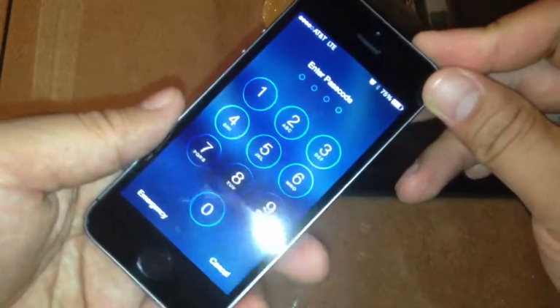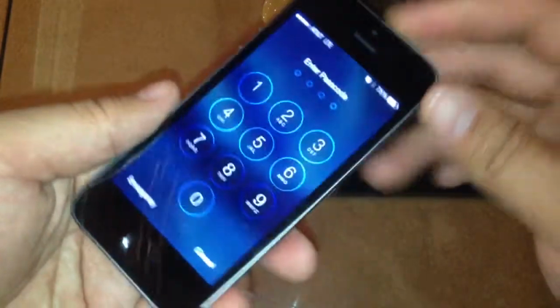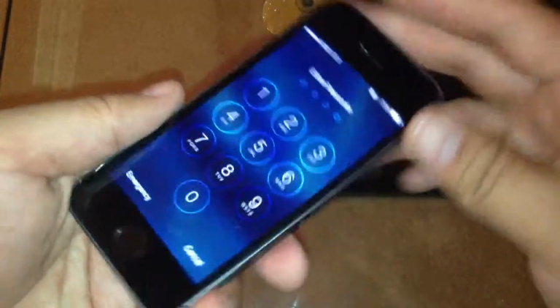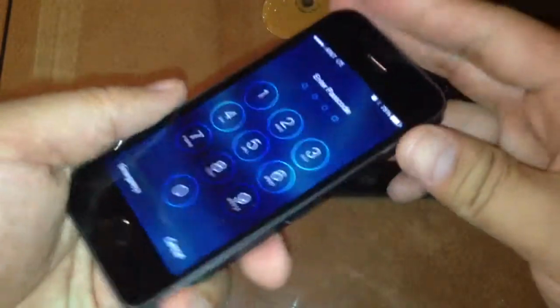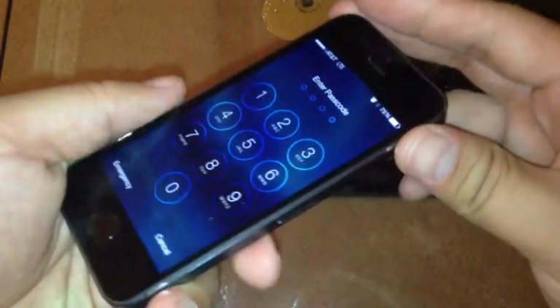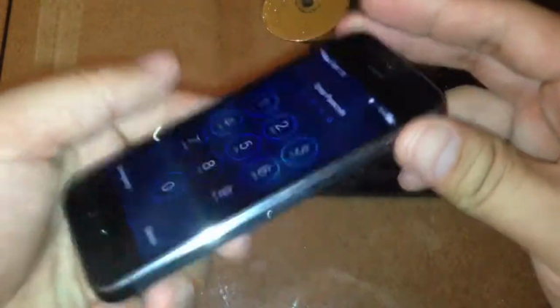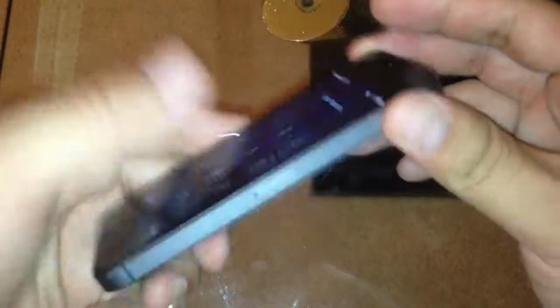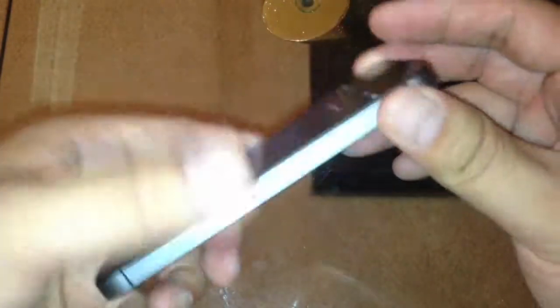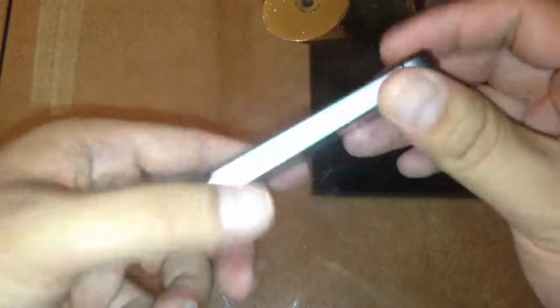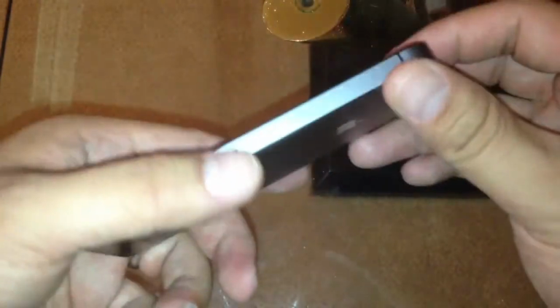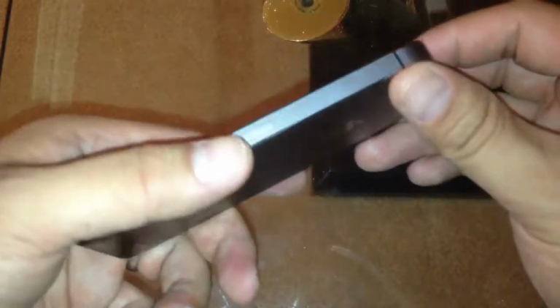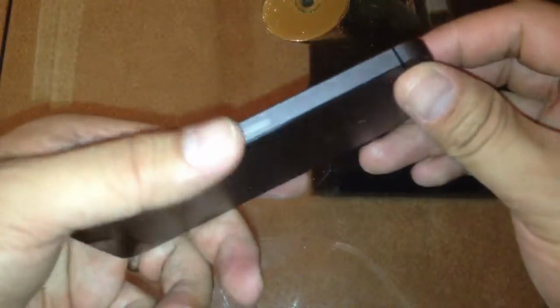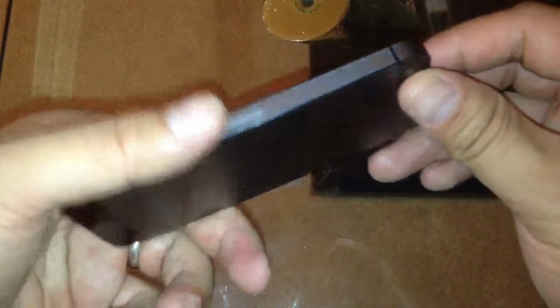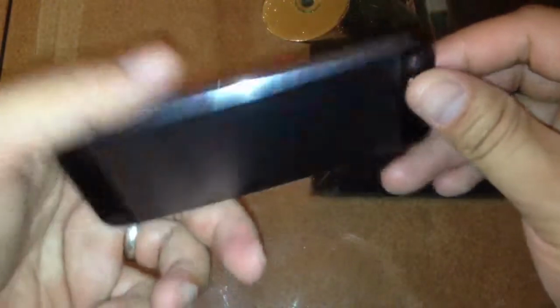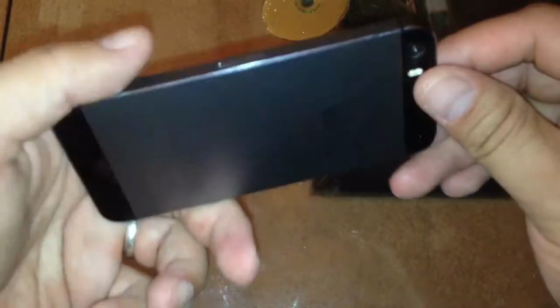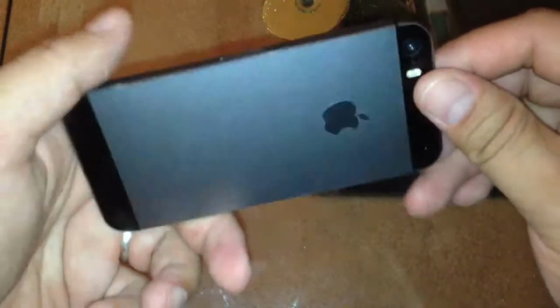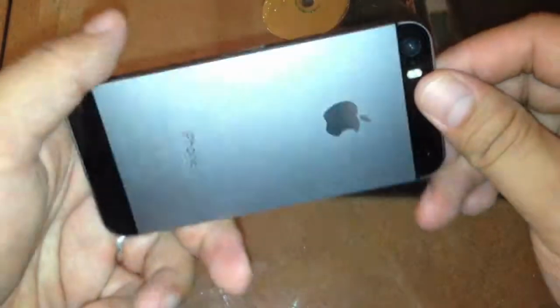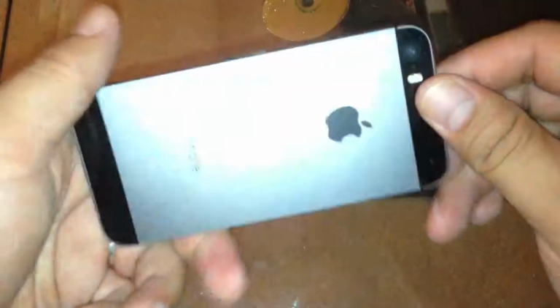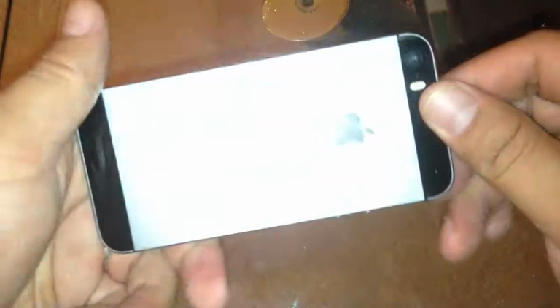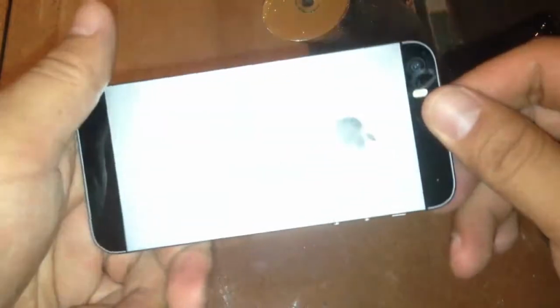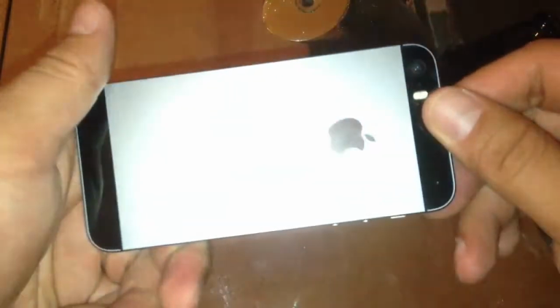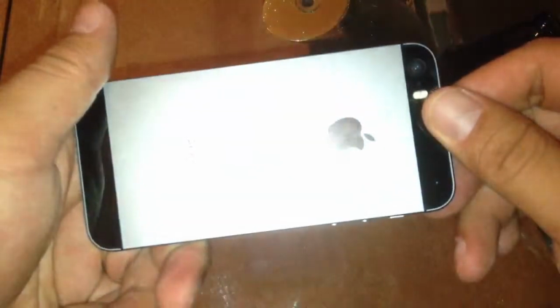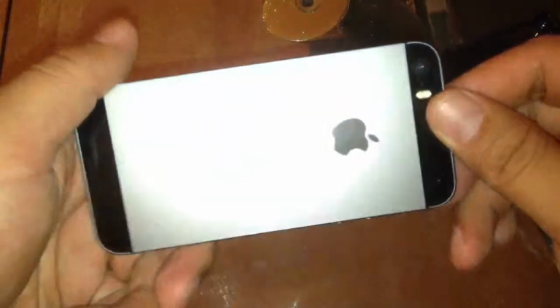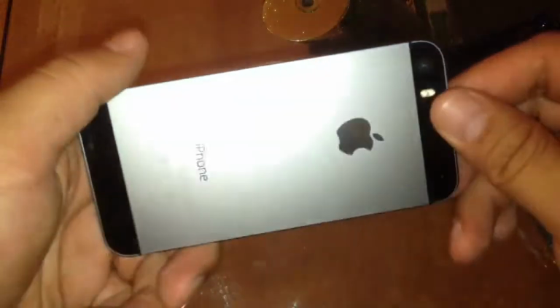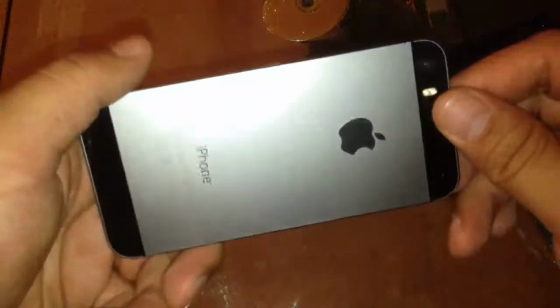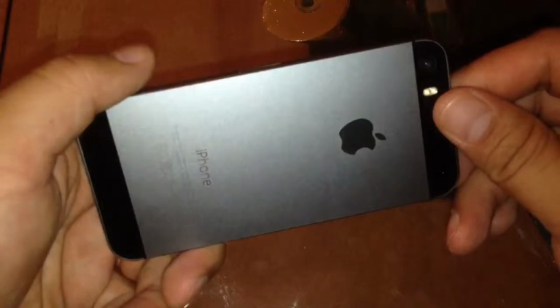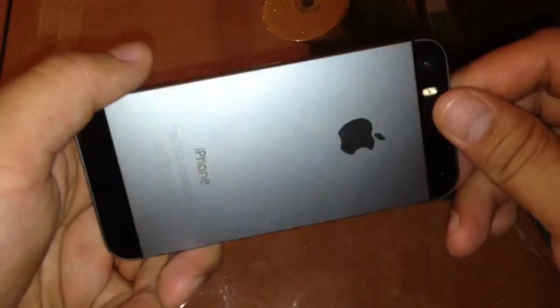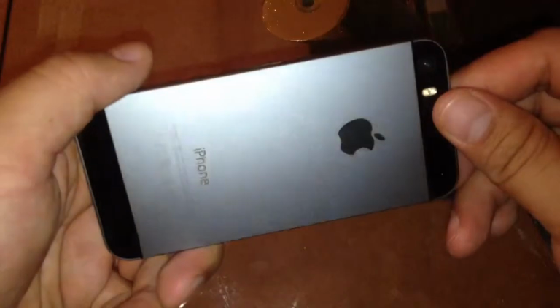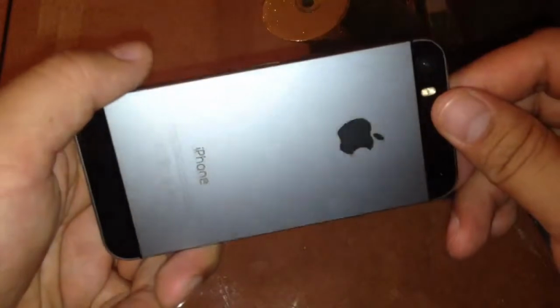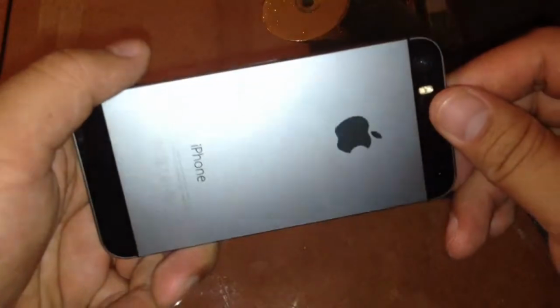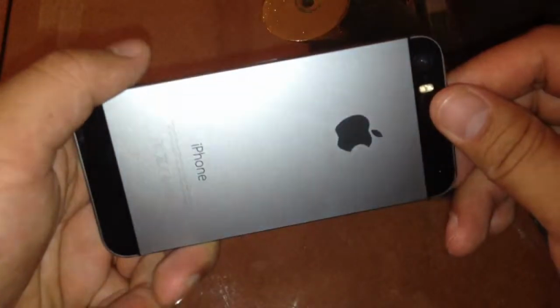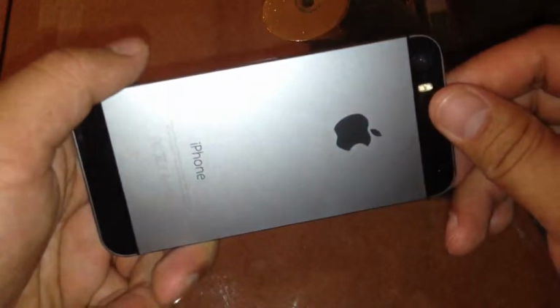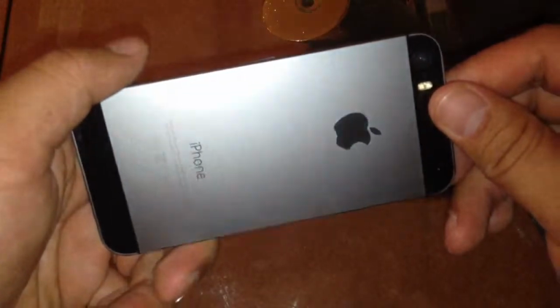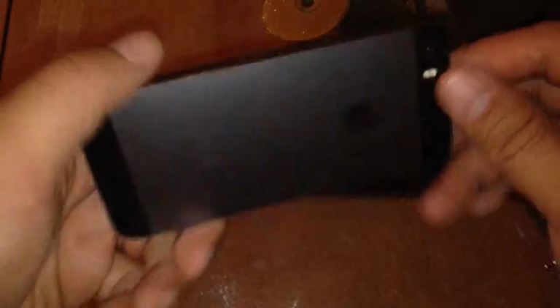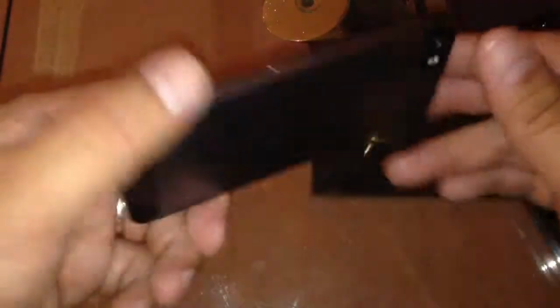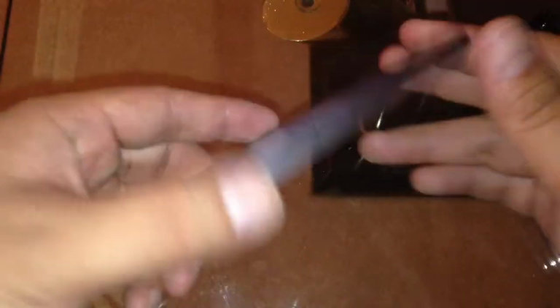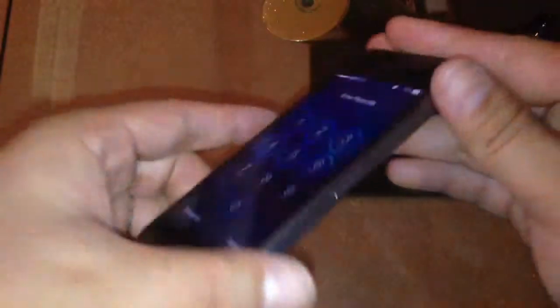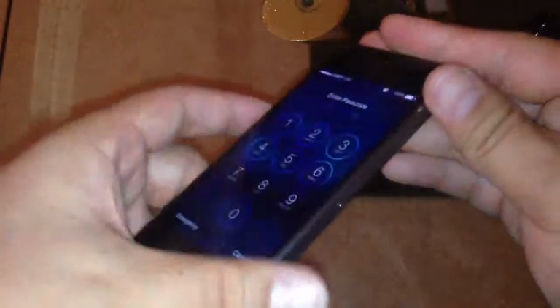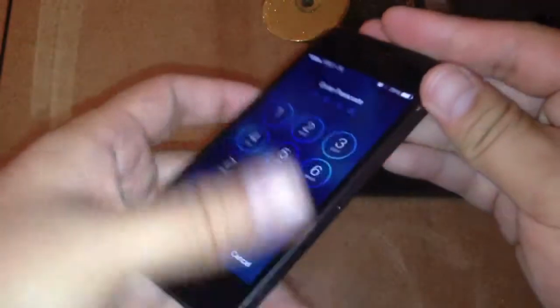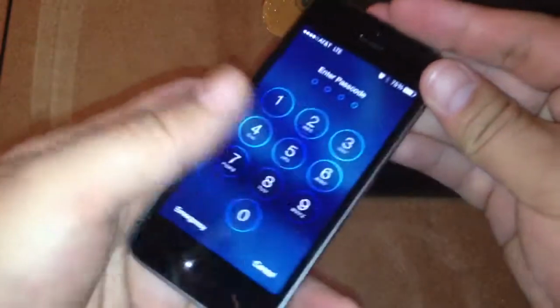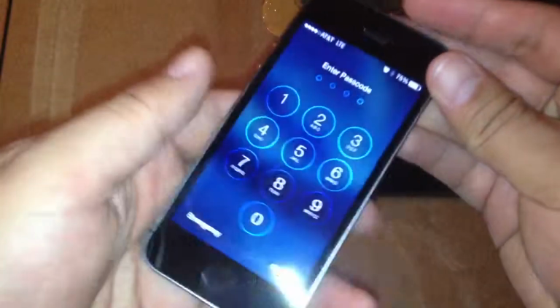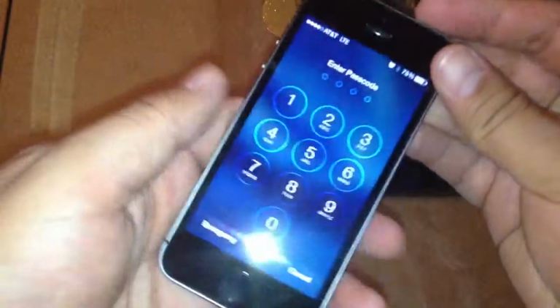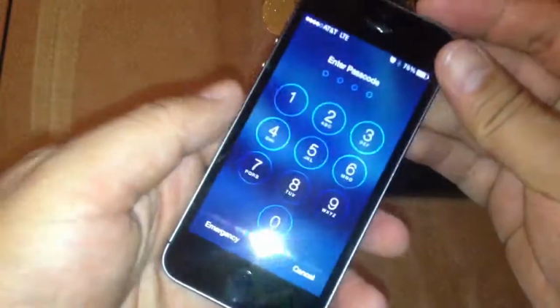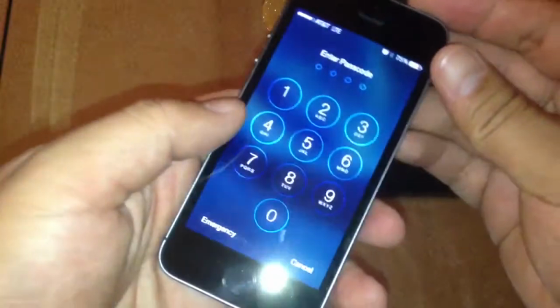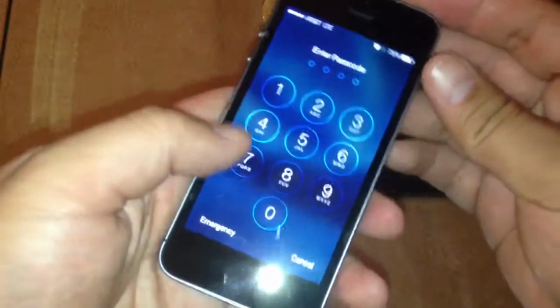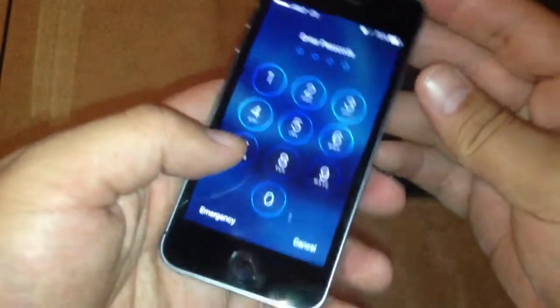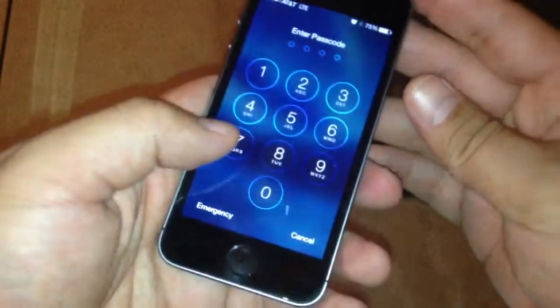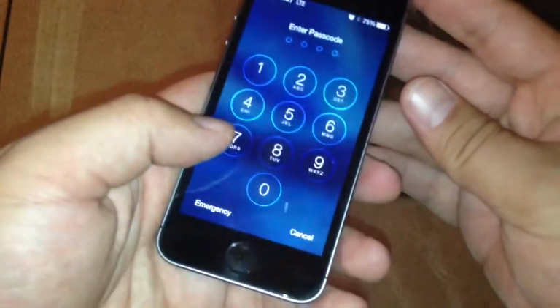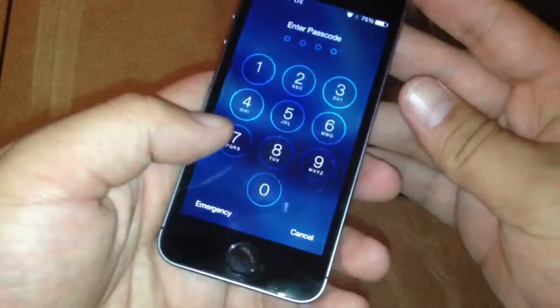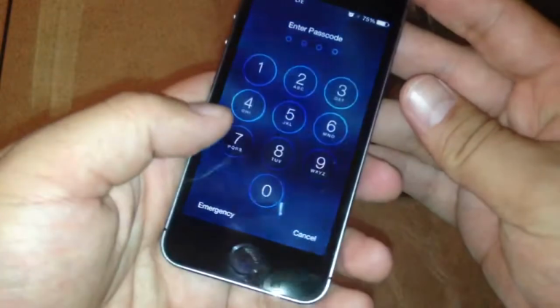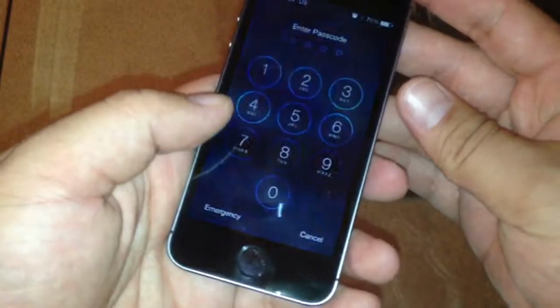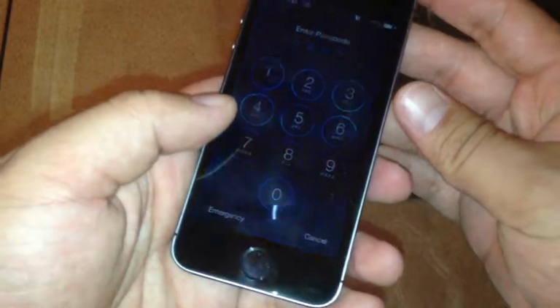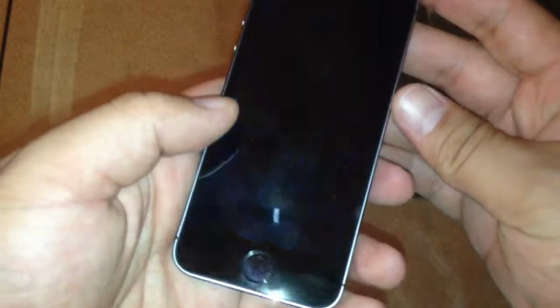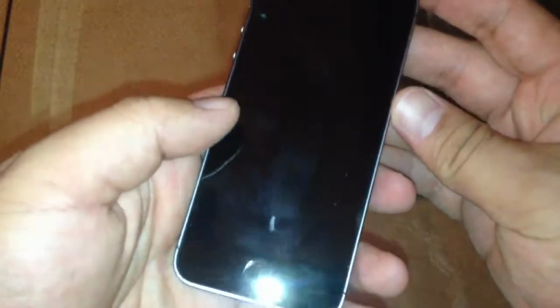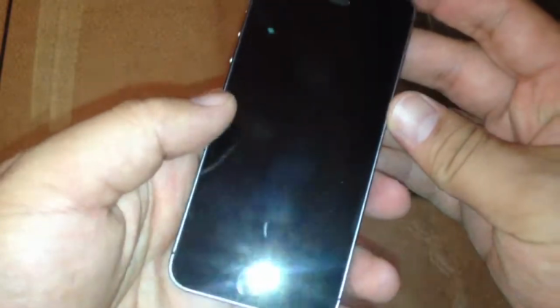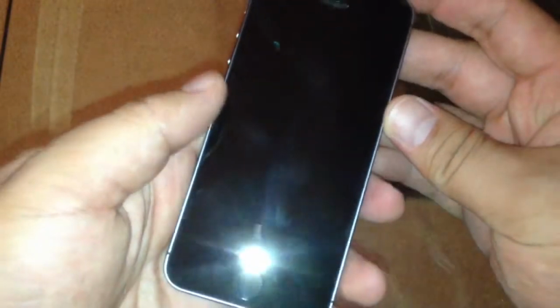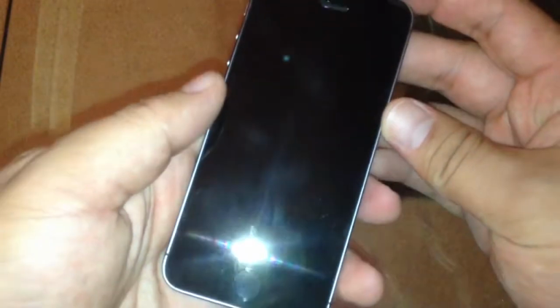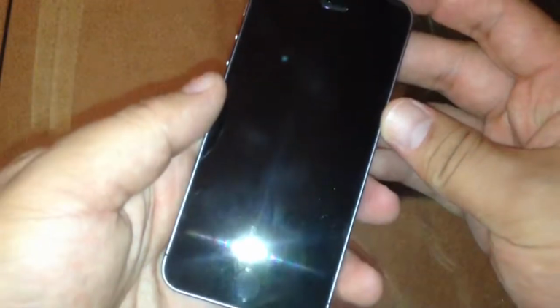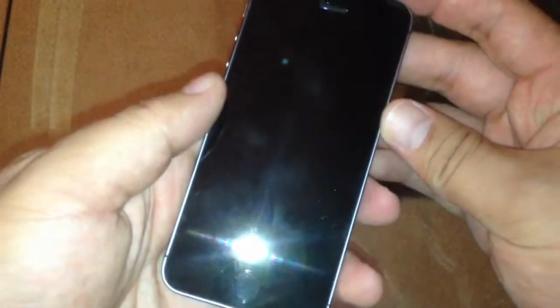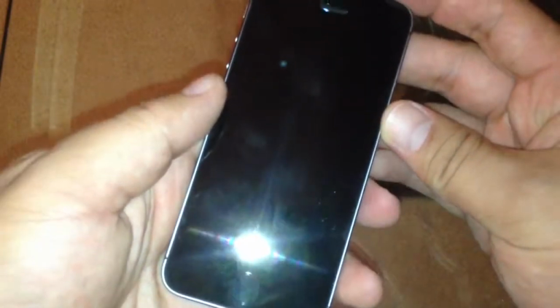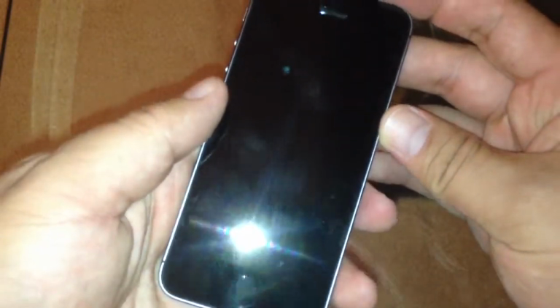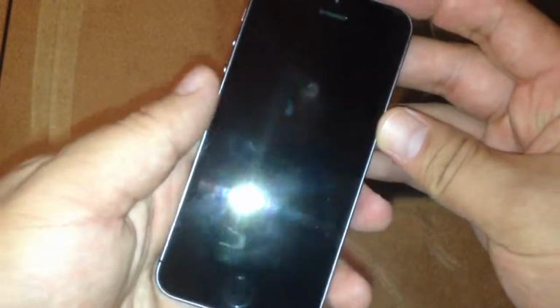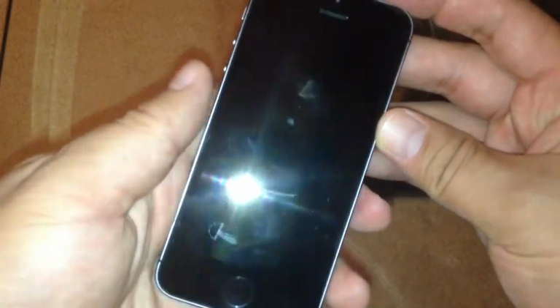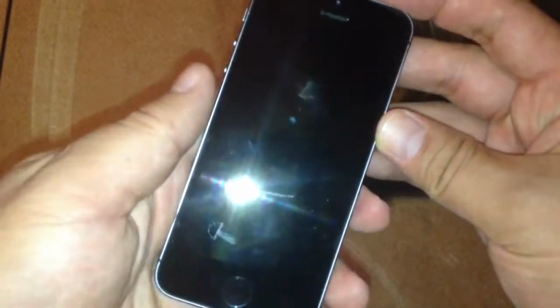I wish I had better video, but this is the phone itself. That's it.